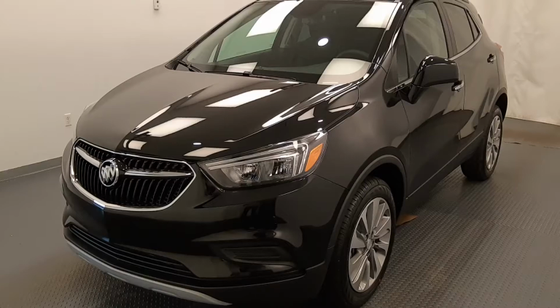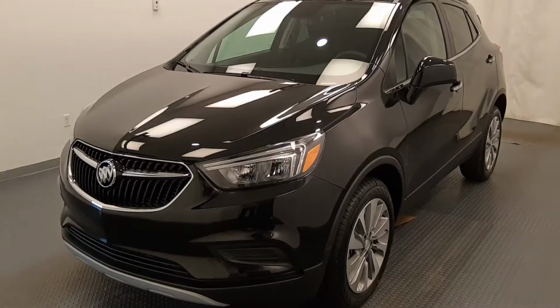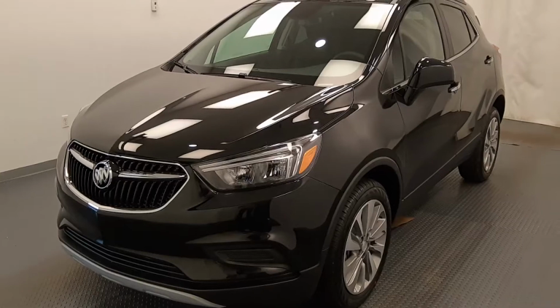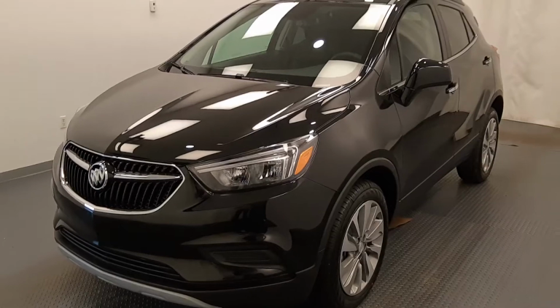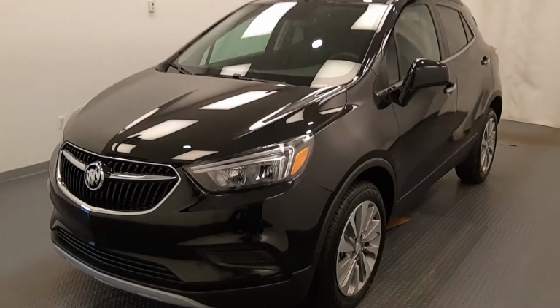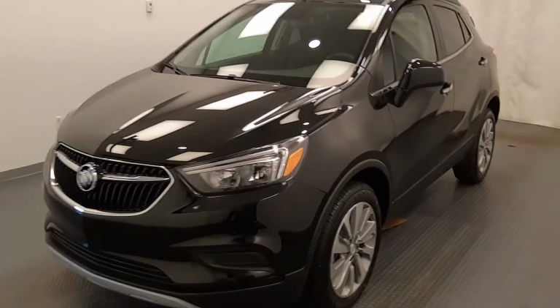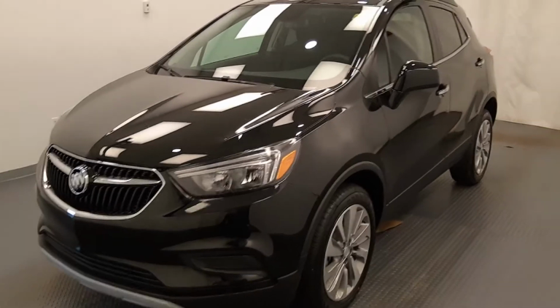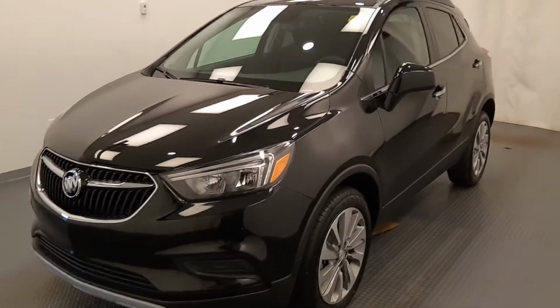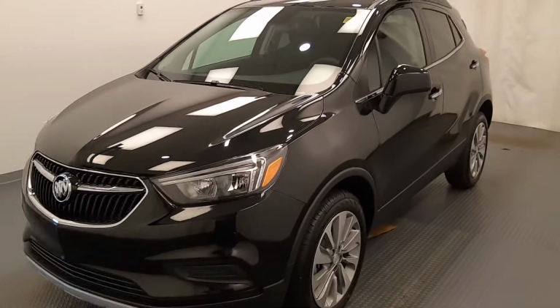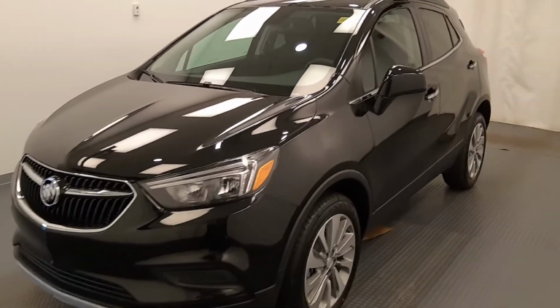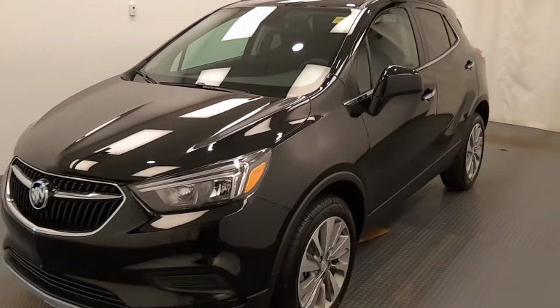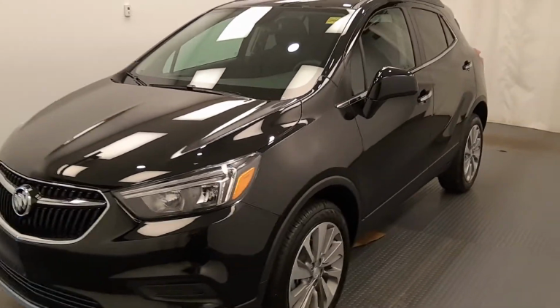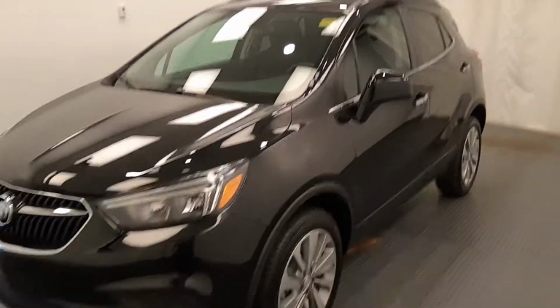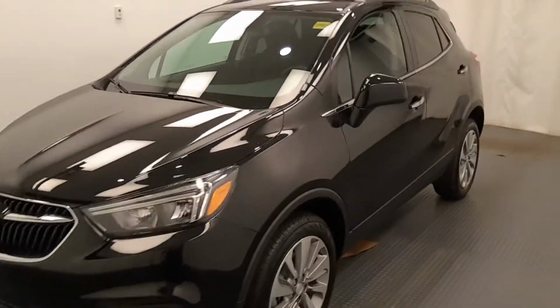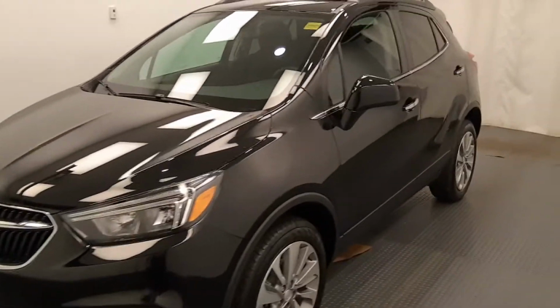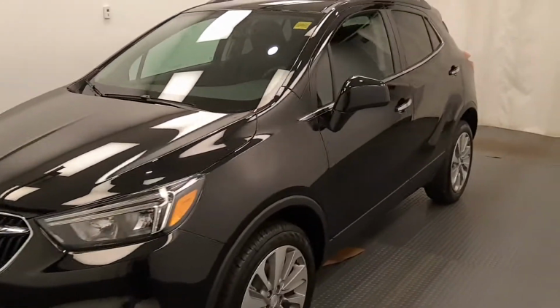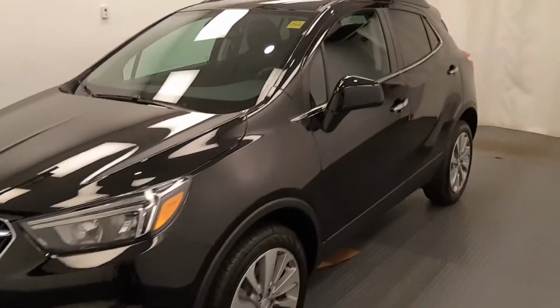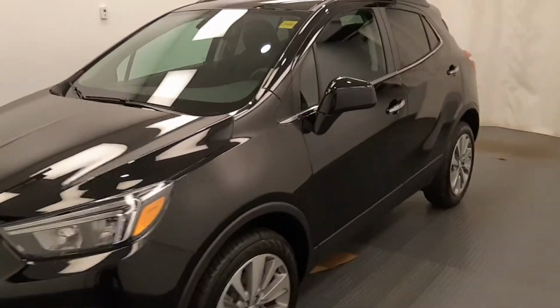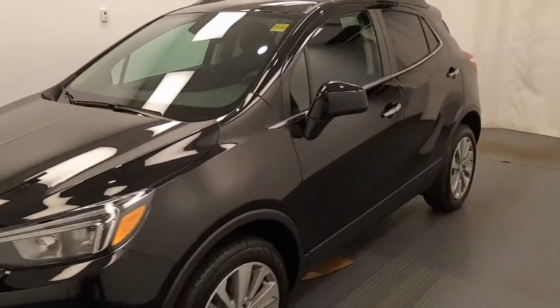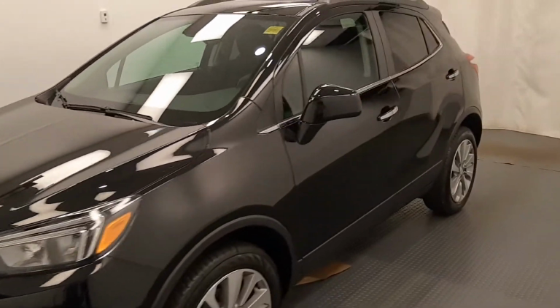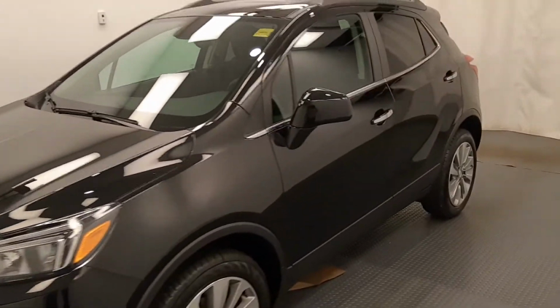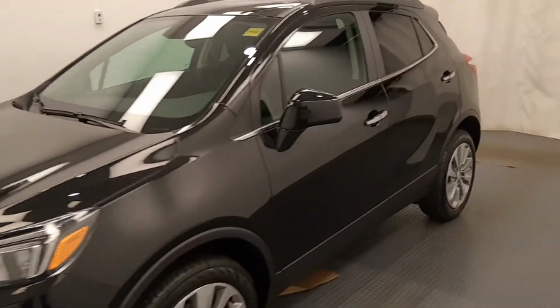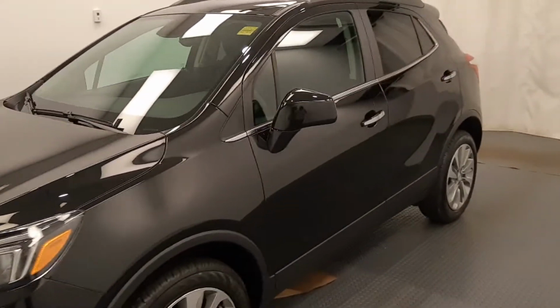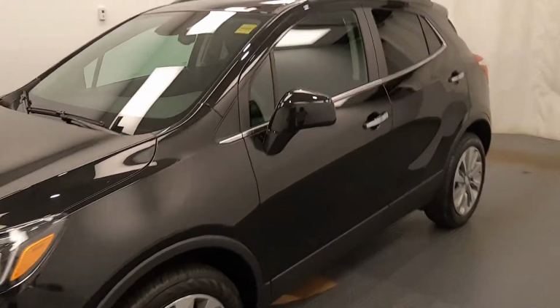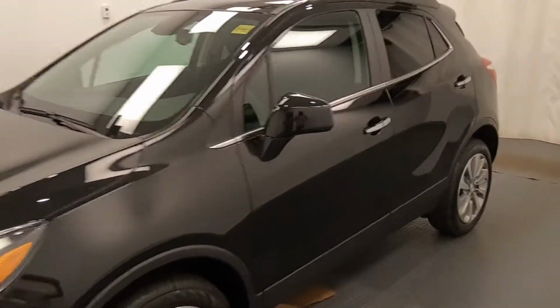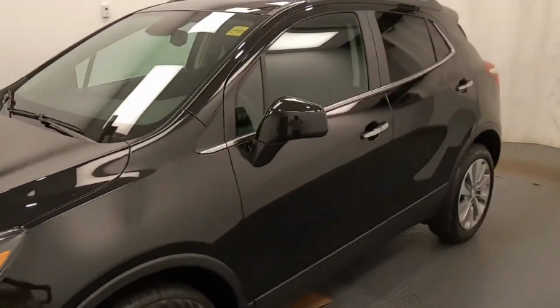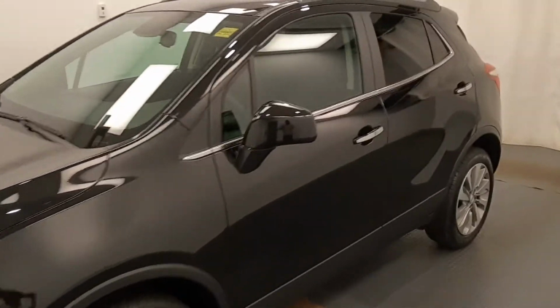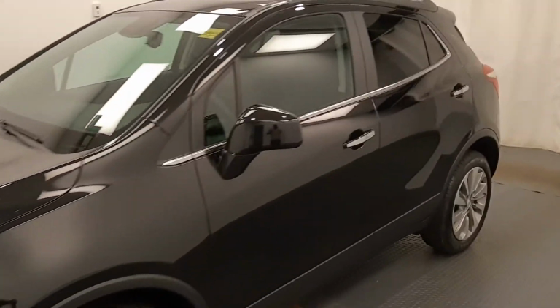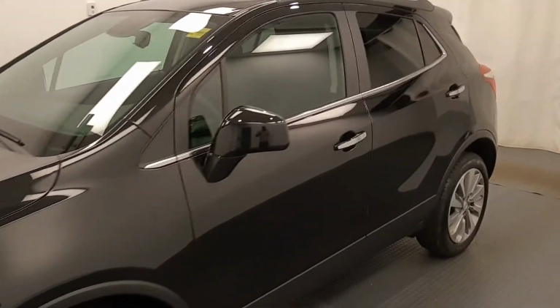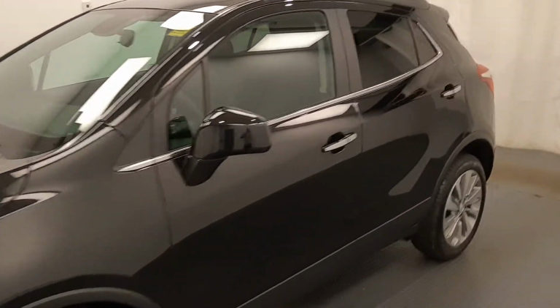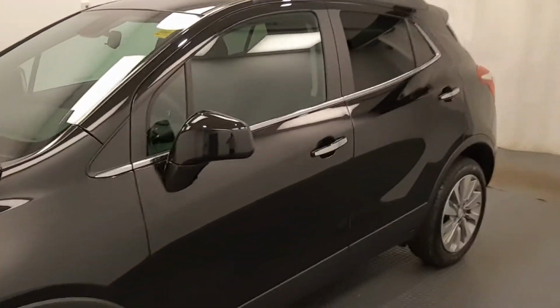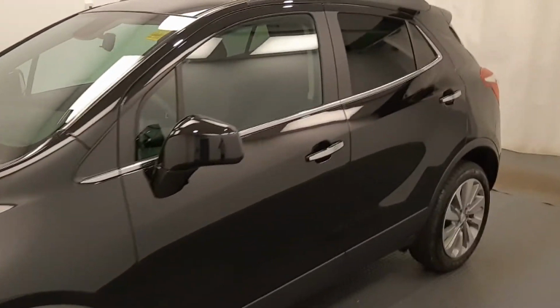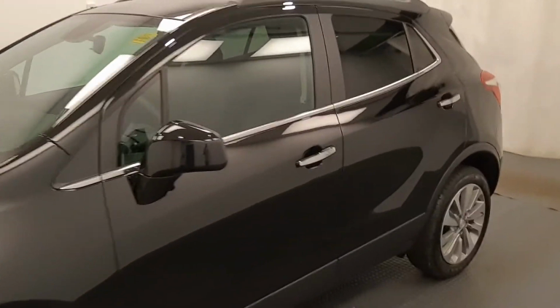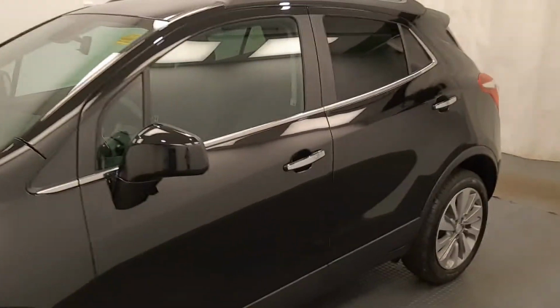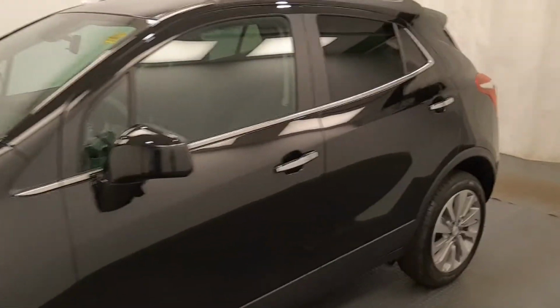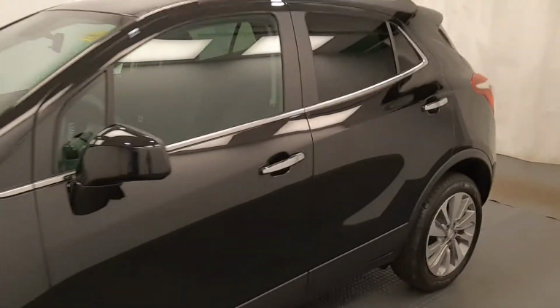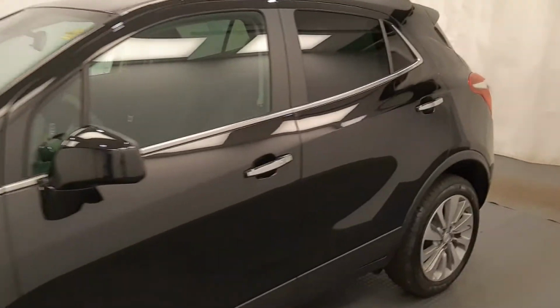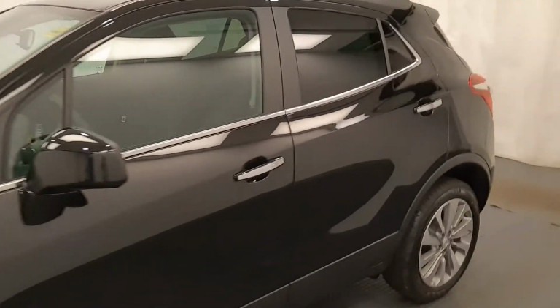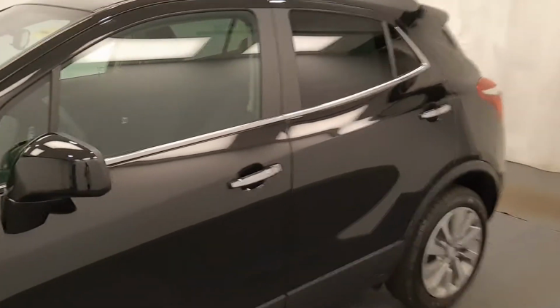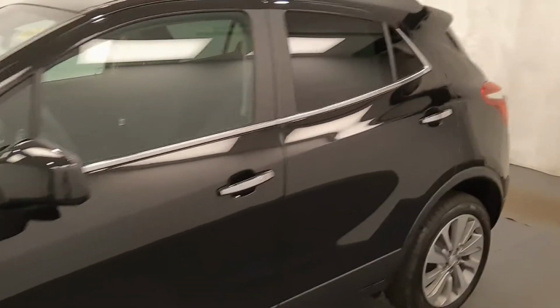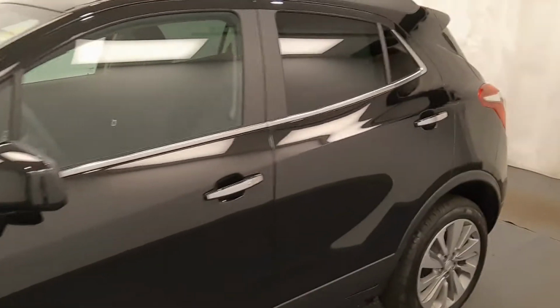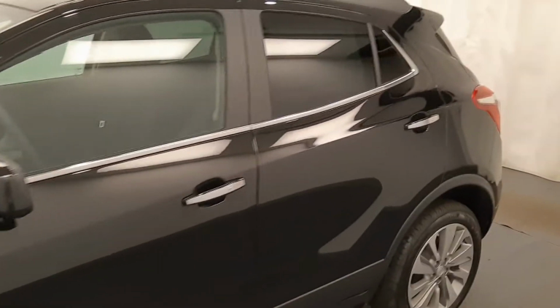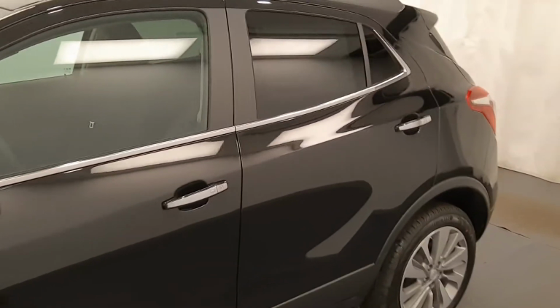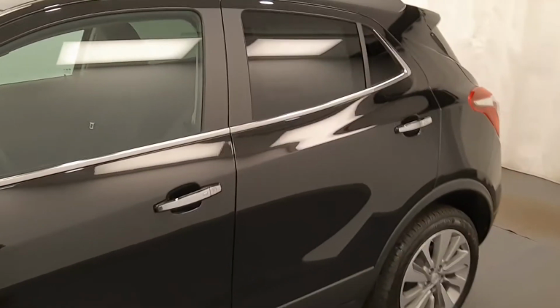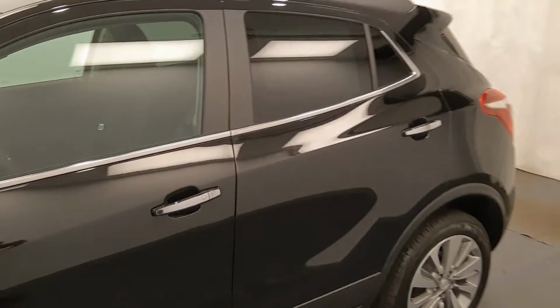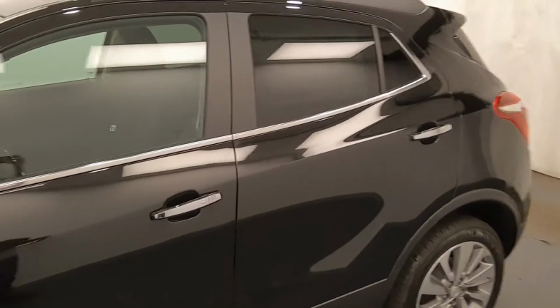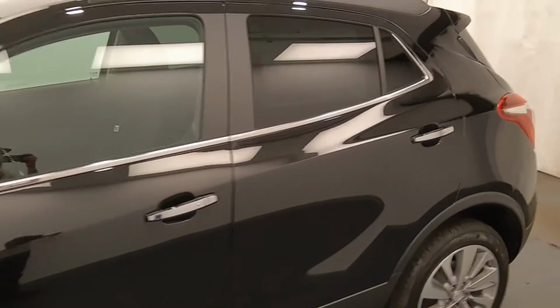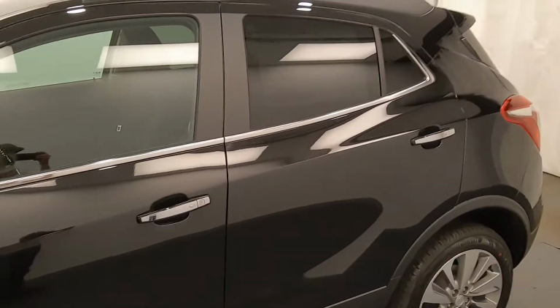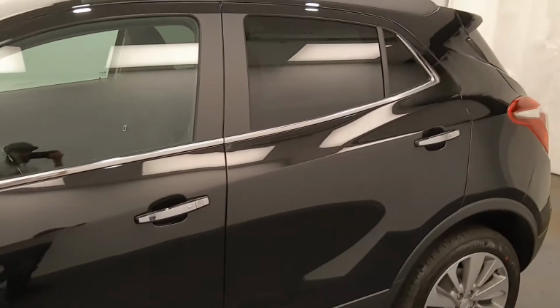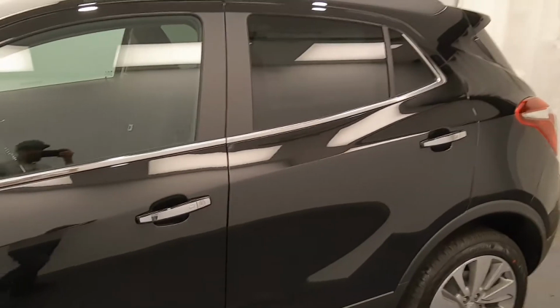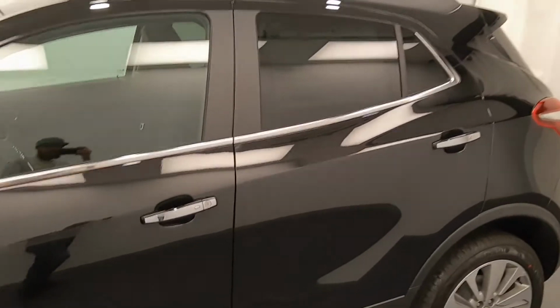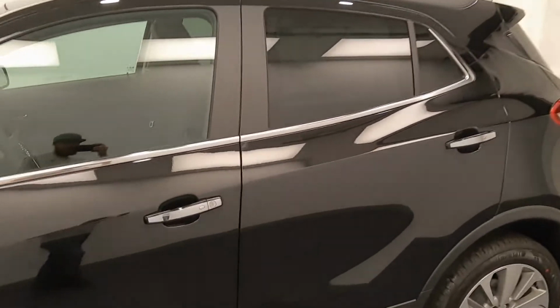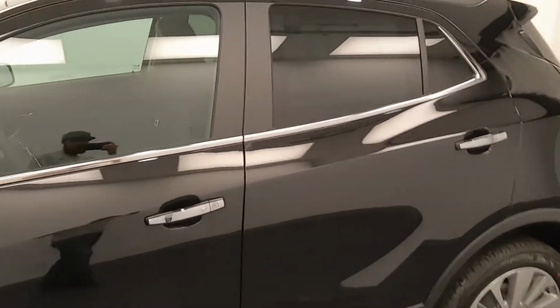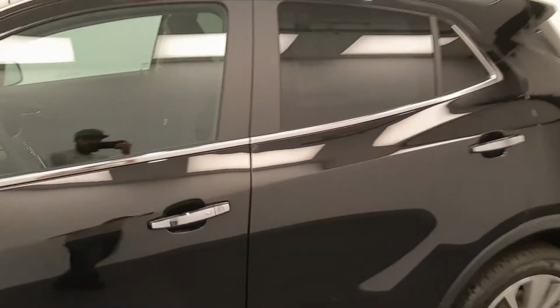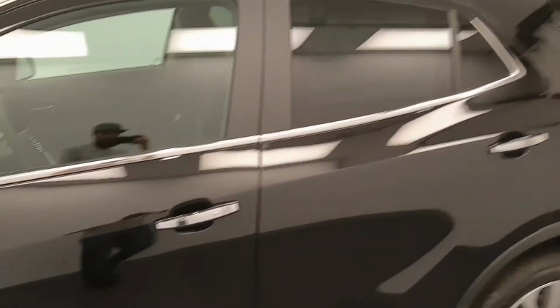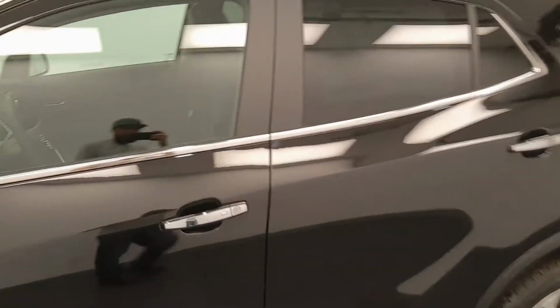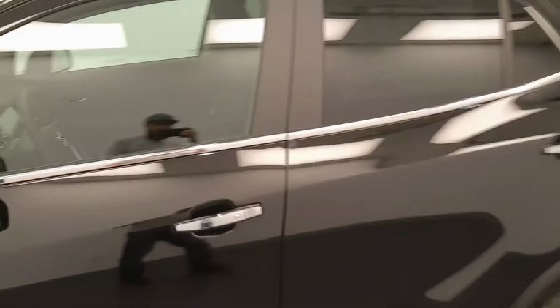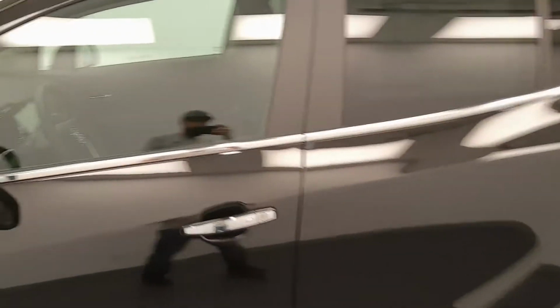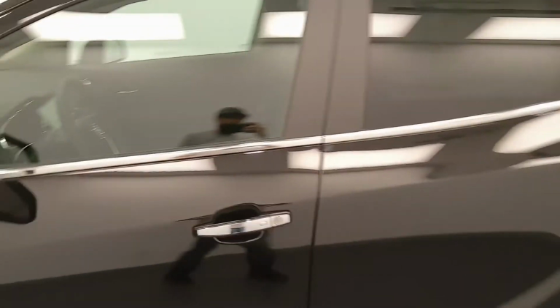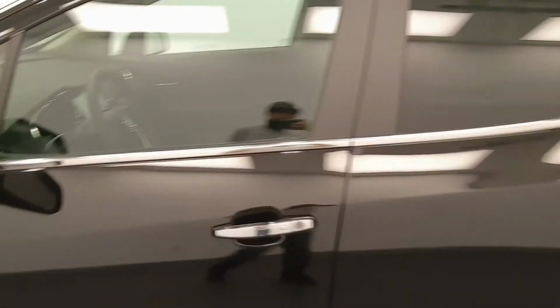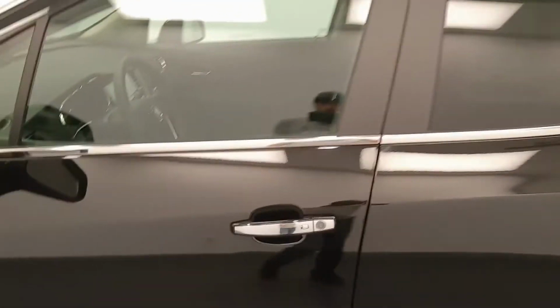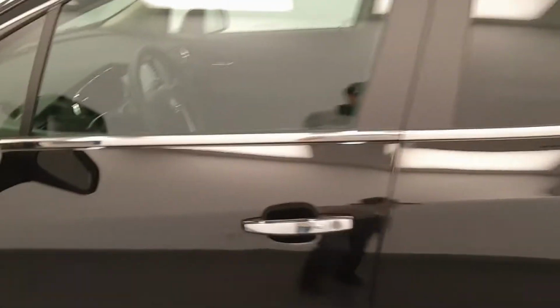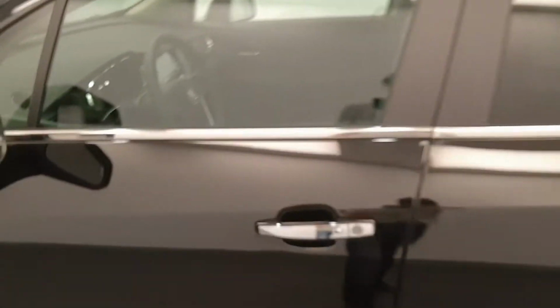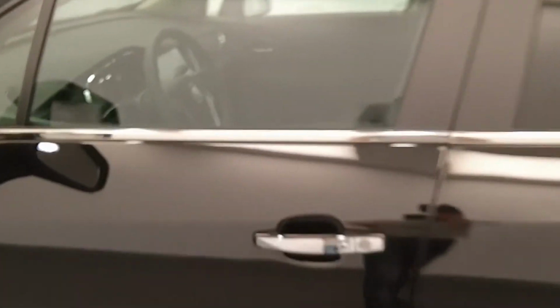This is stock number 218849, a 2020 Buick Encore preferred package in ebony twilight.